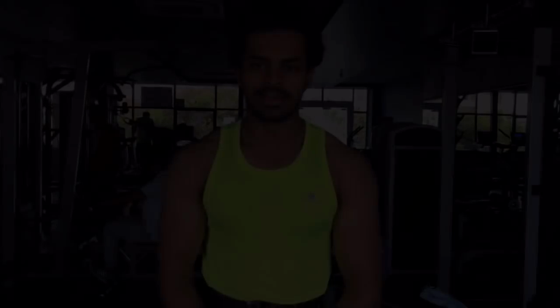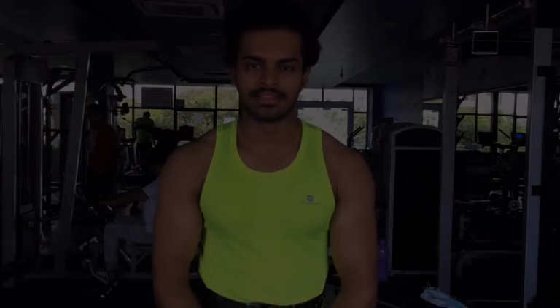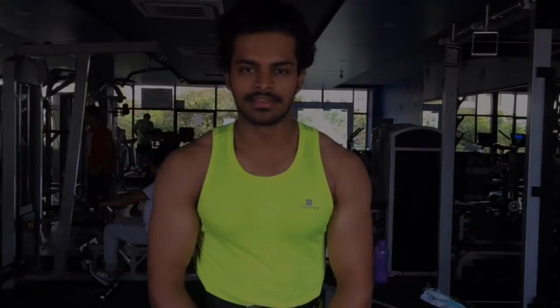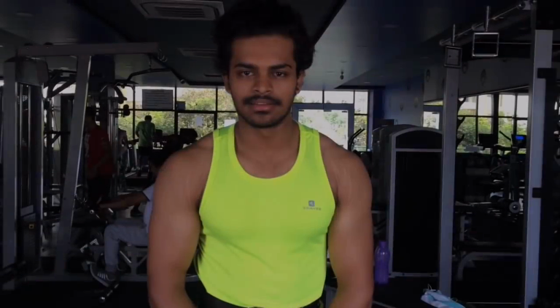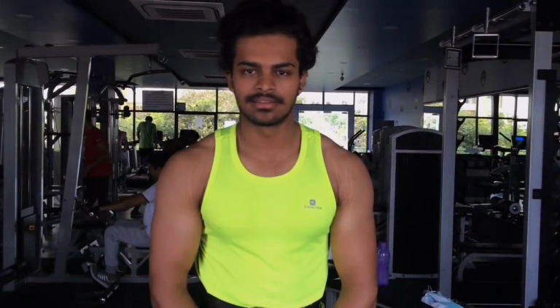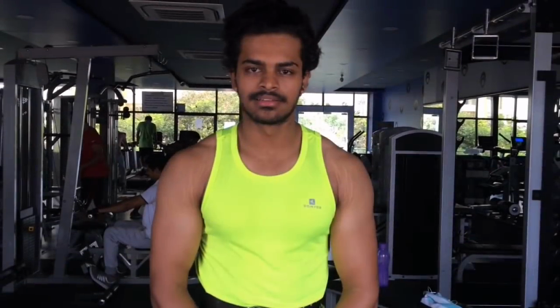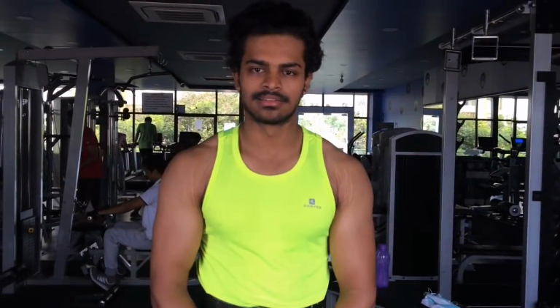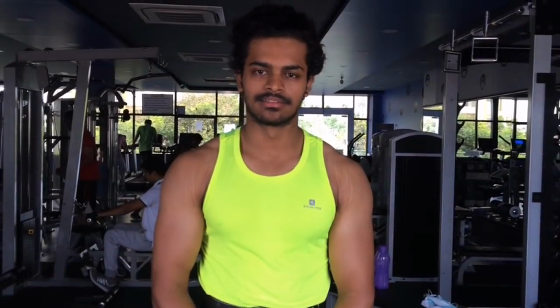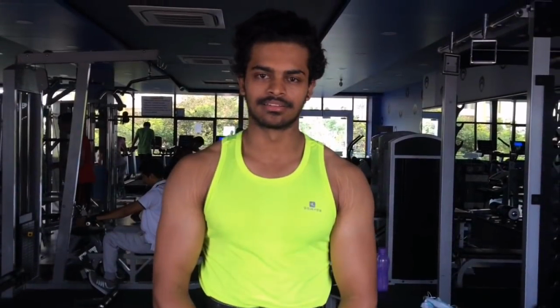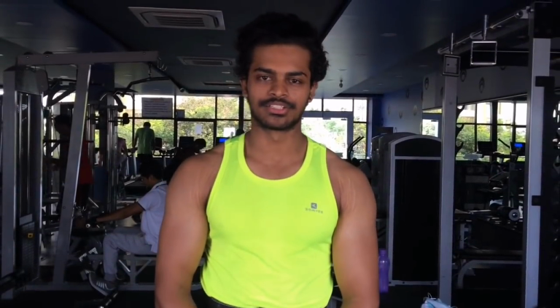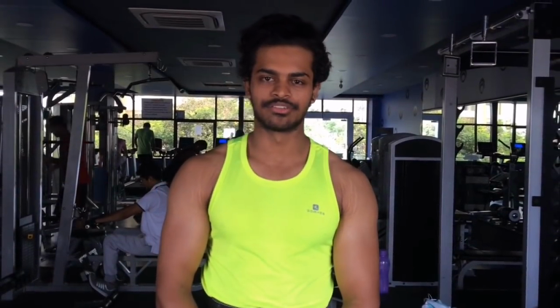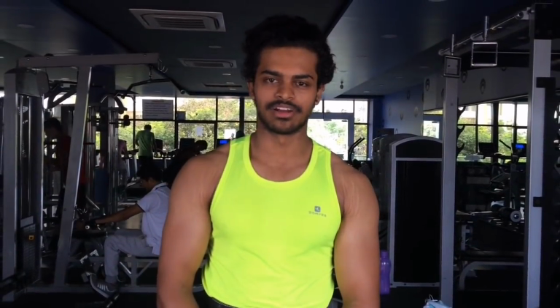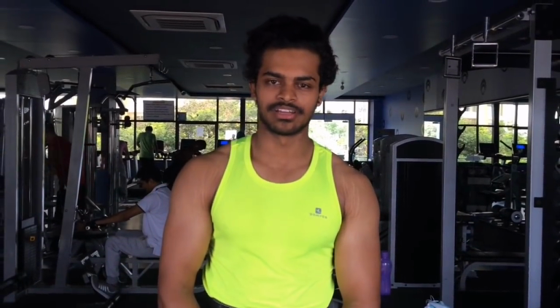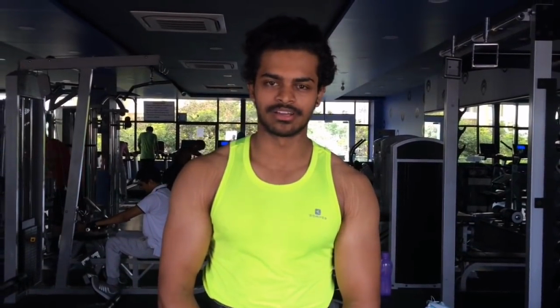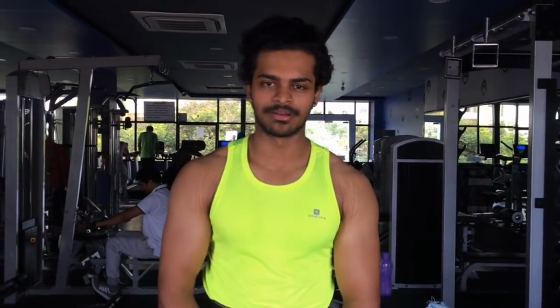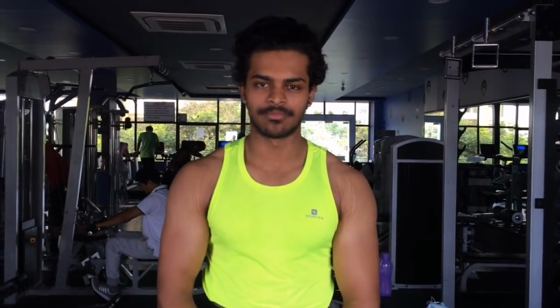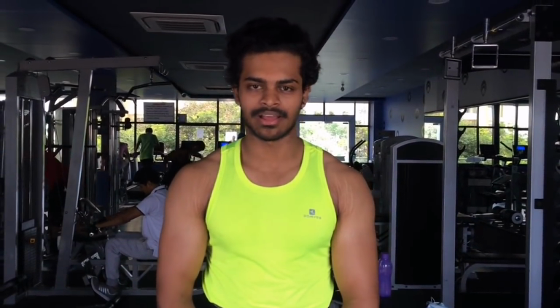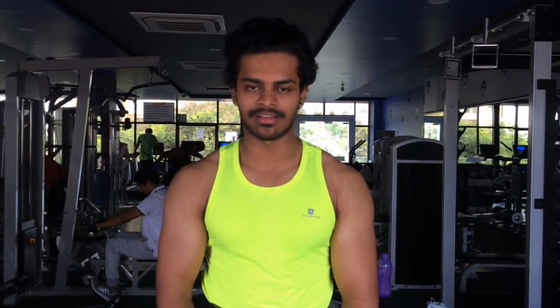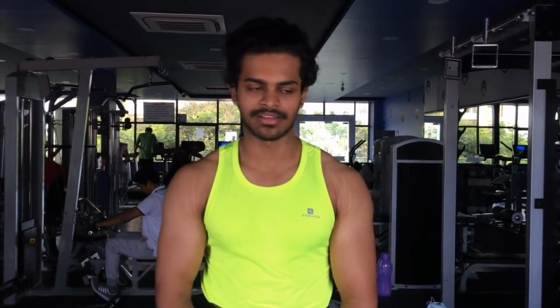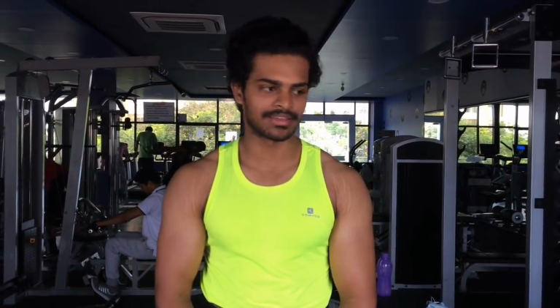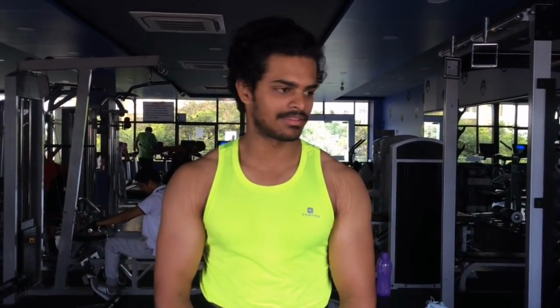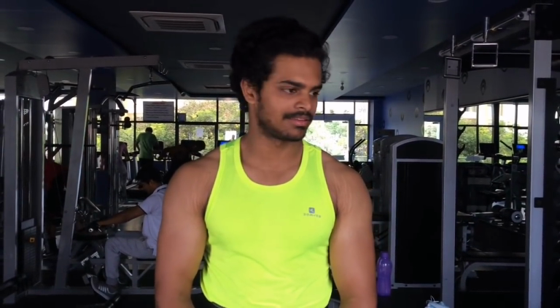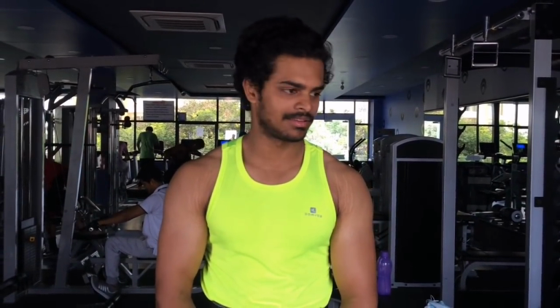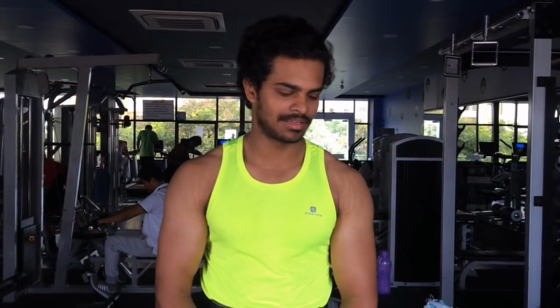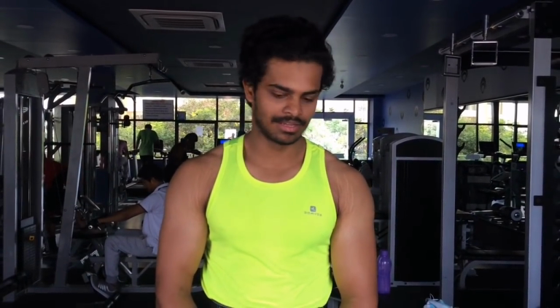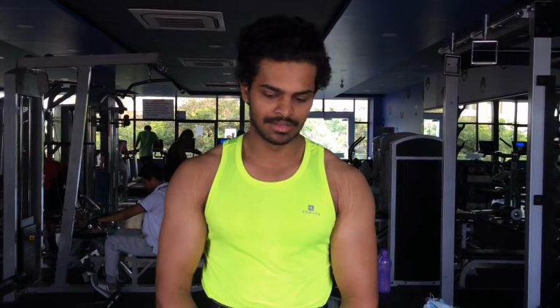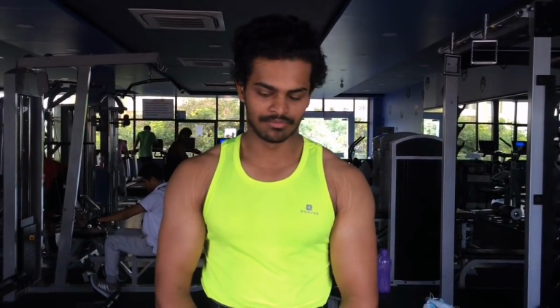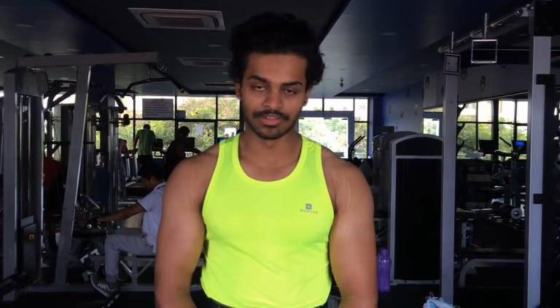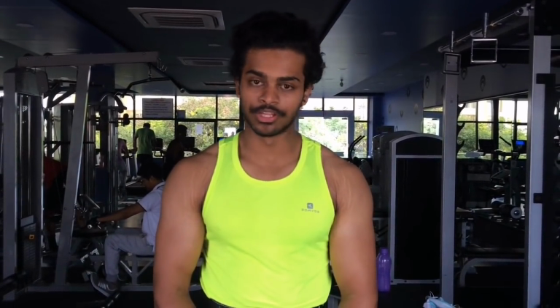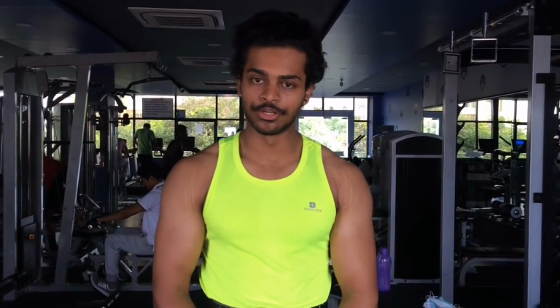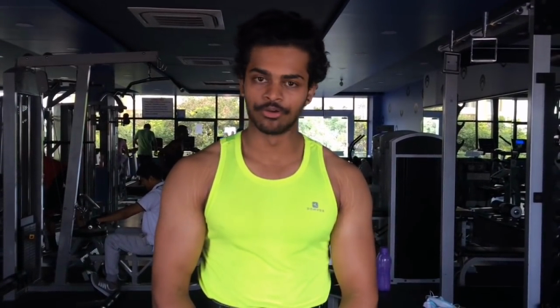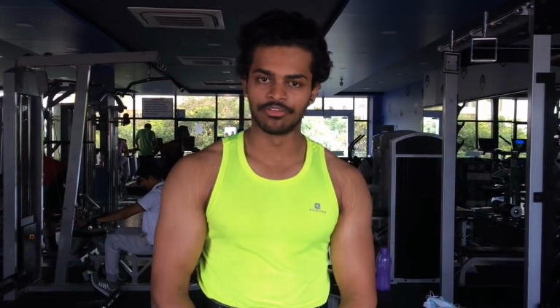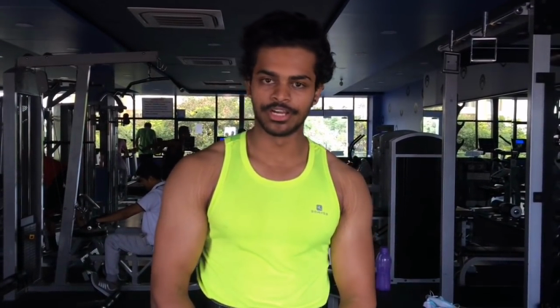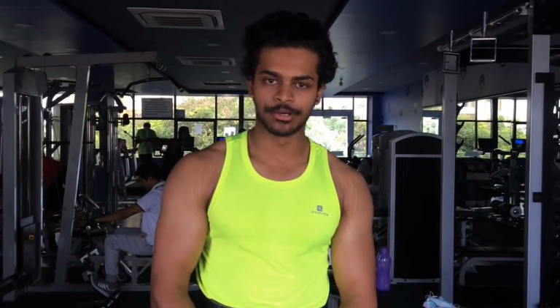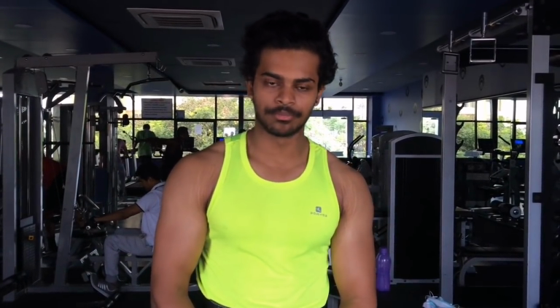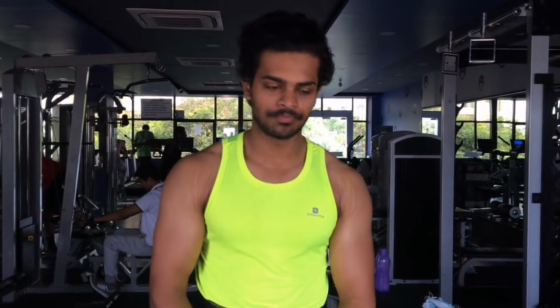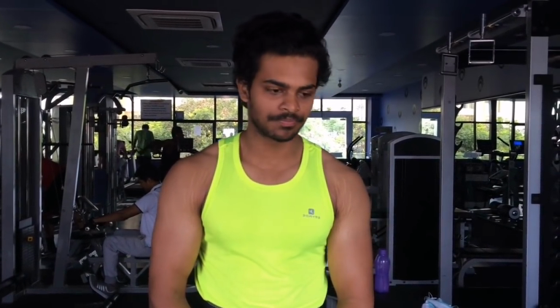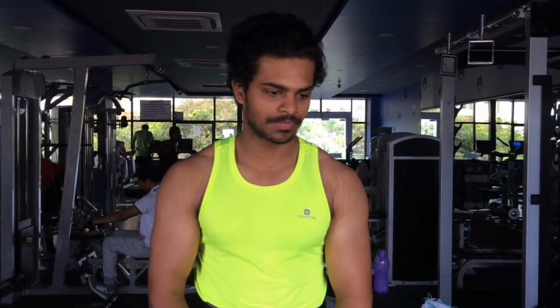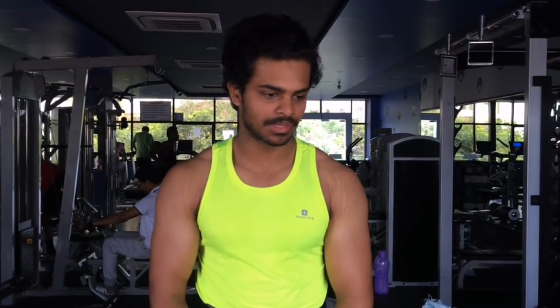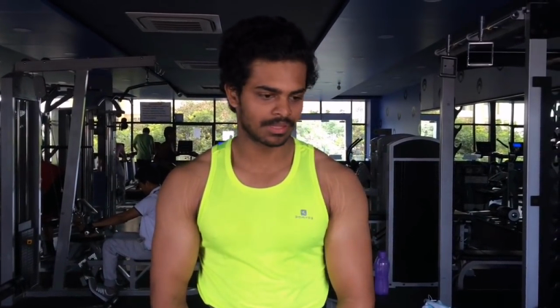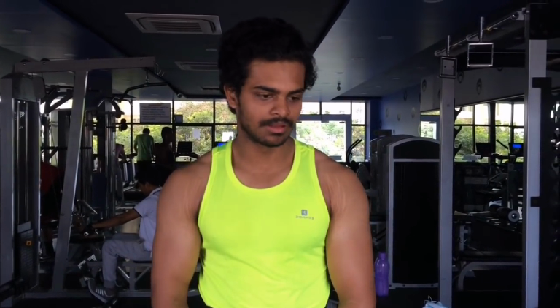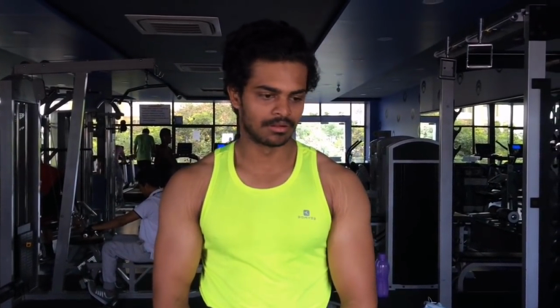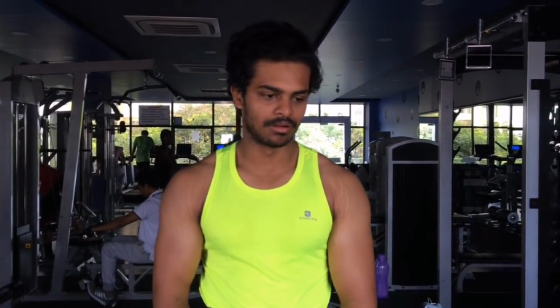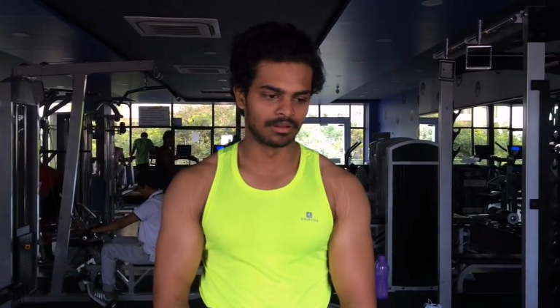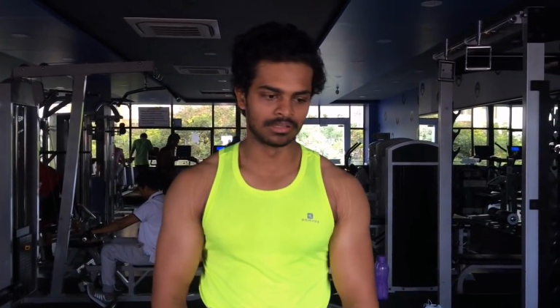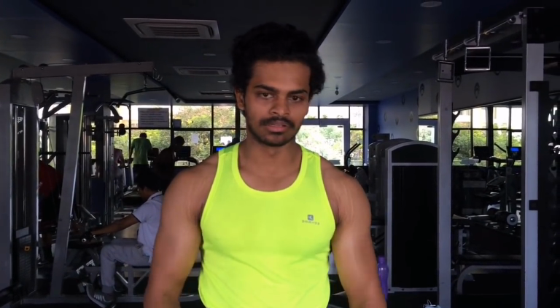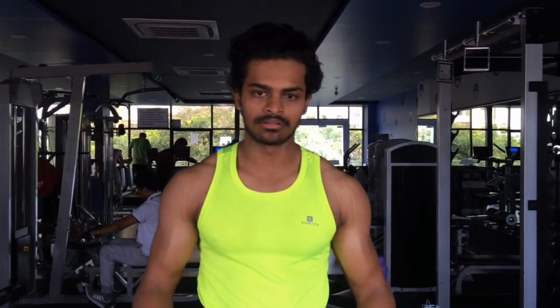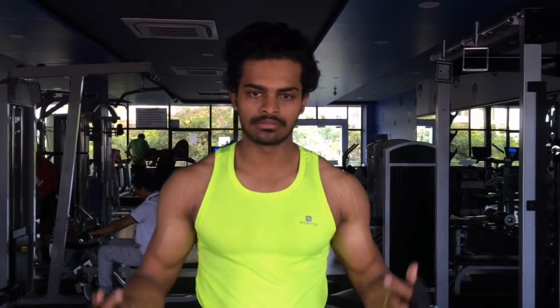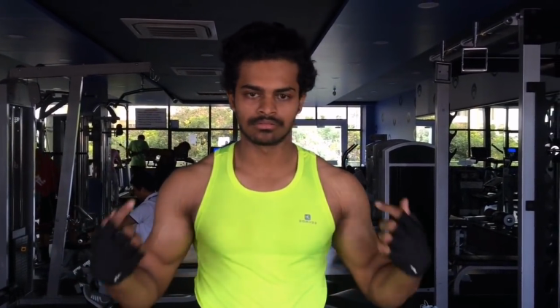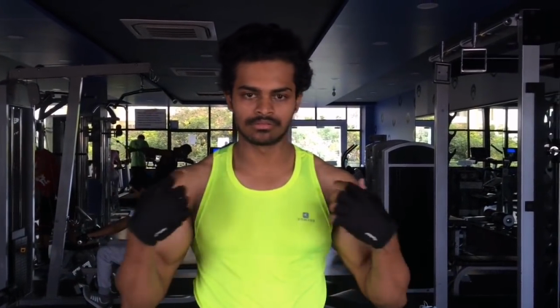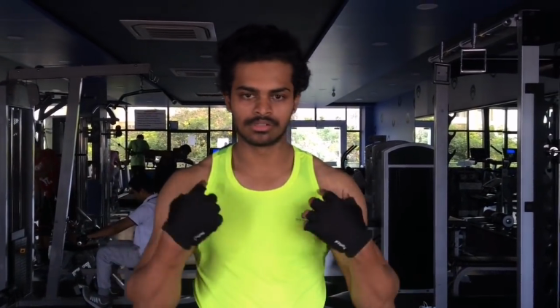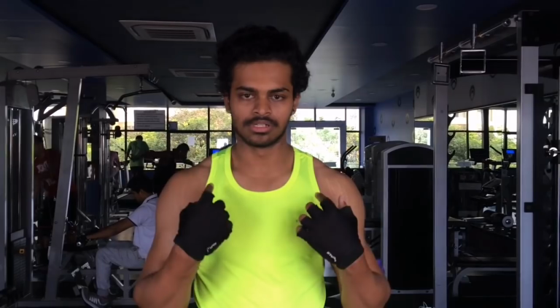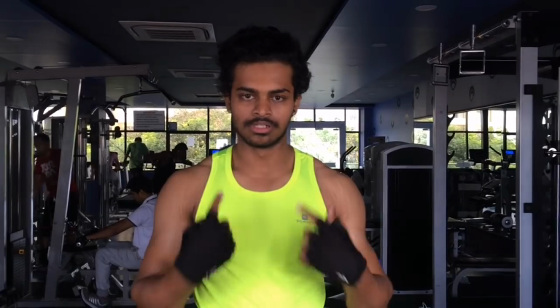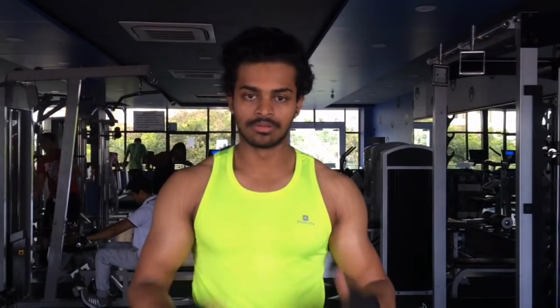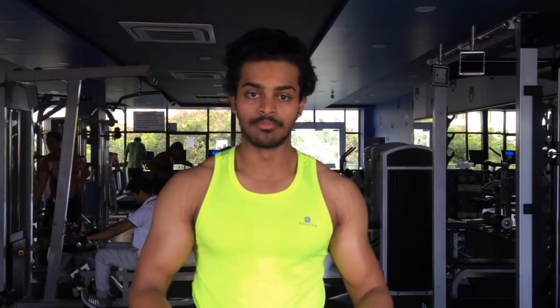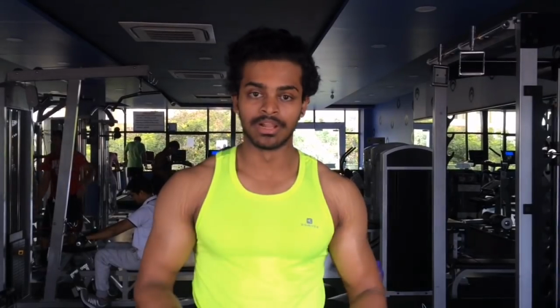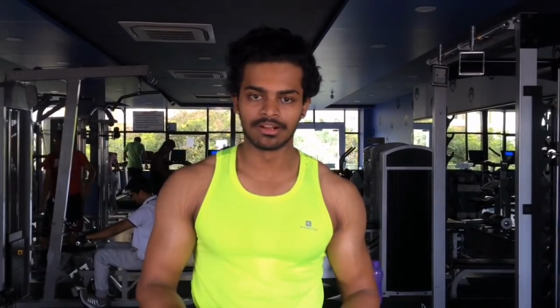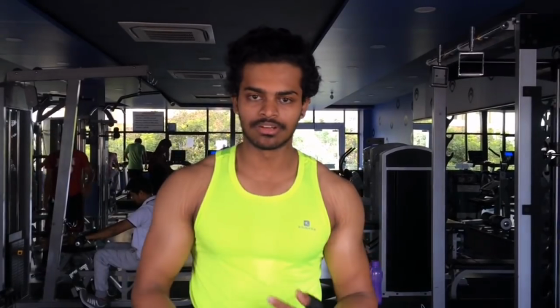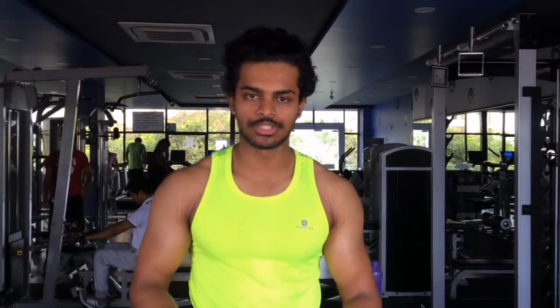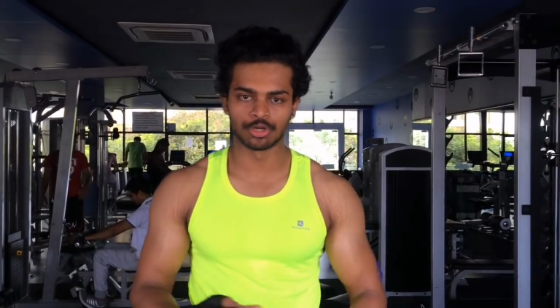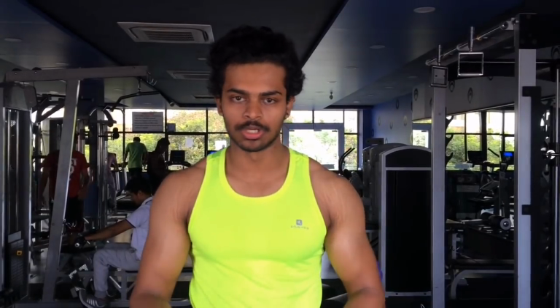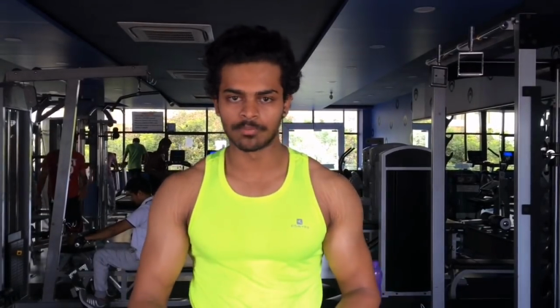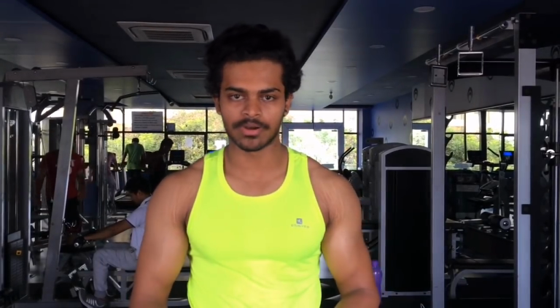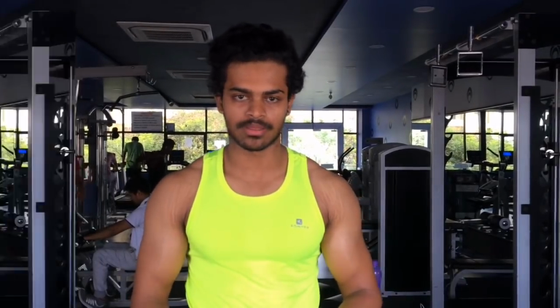Hi guys, this is Shiva here. It's a new video on front deltoid exercises.